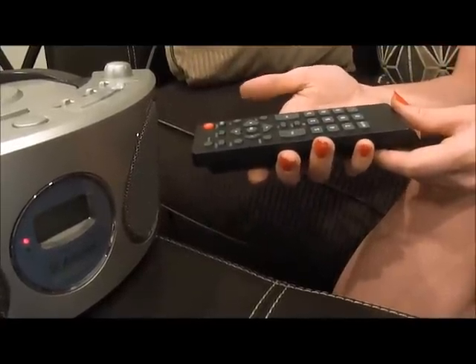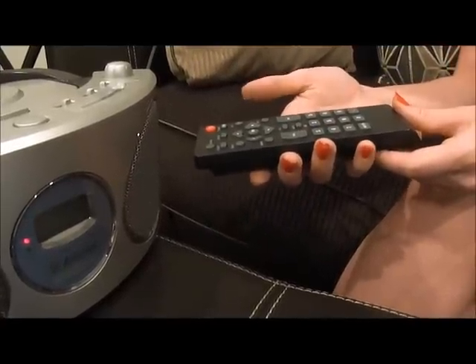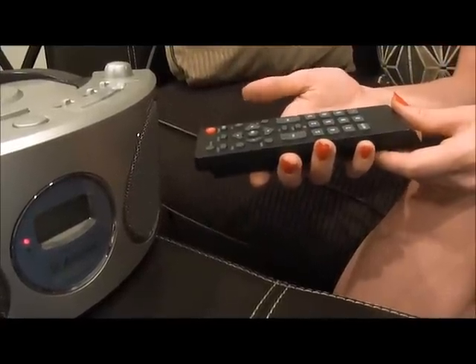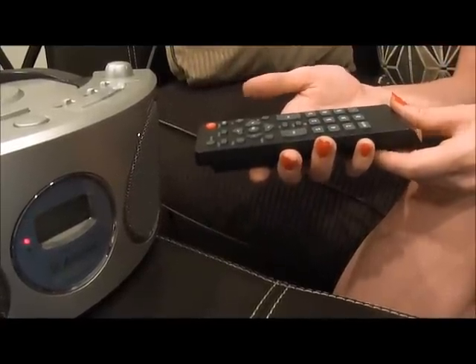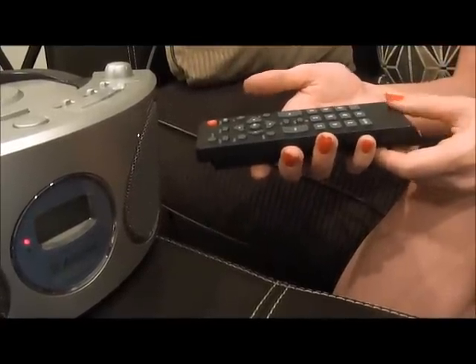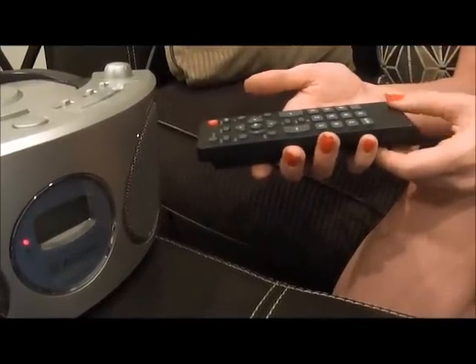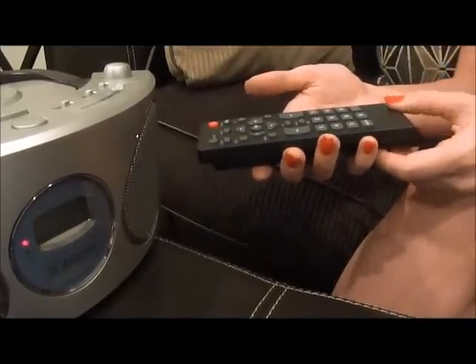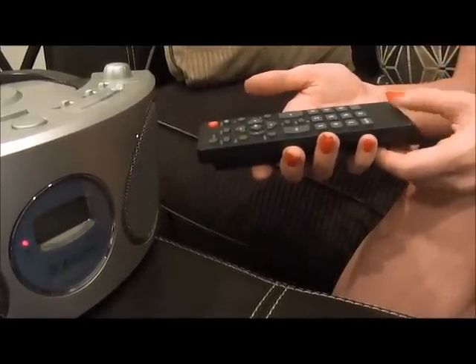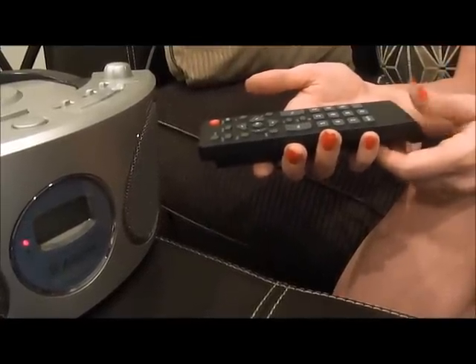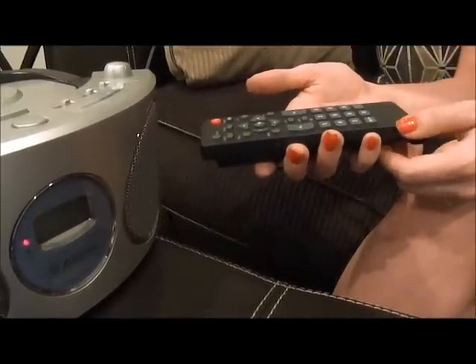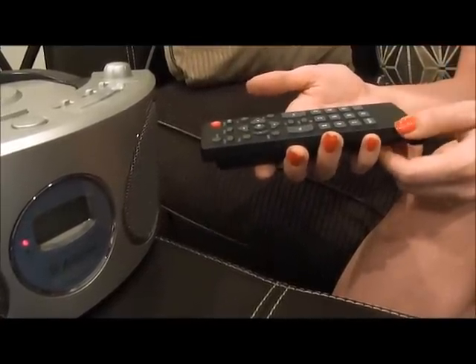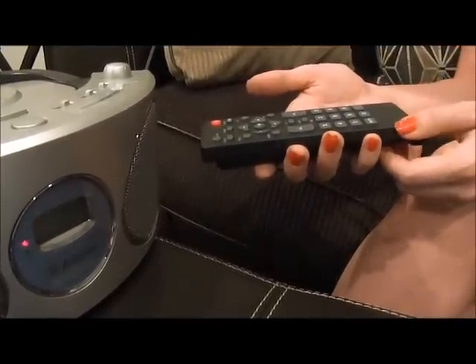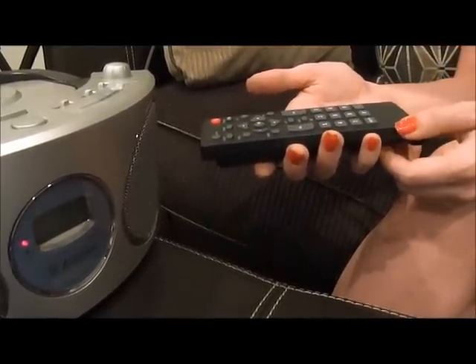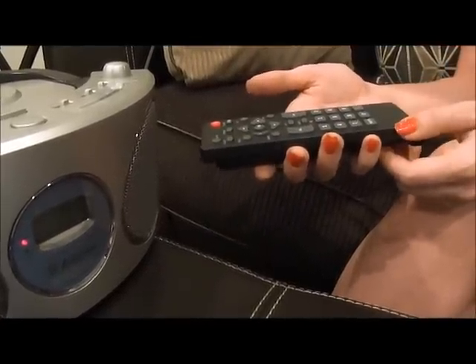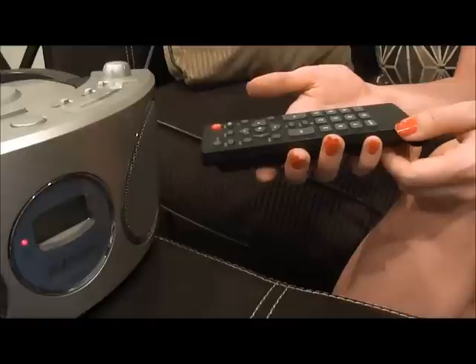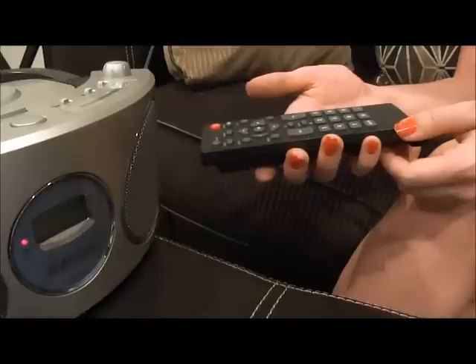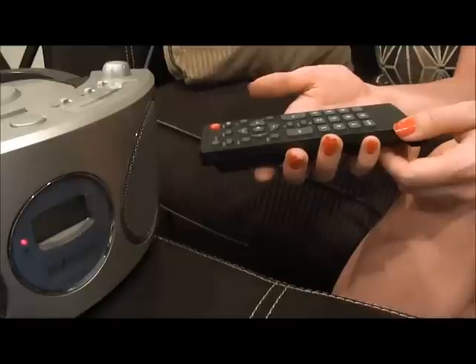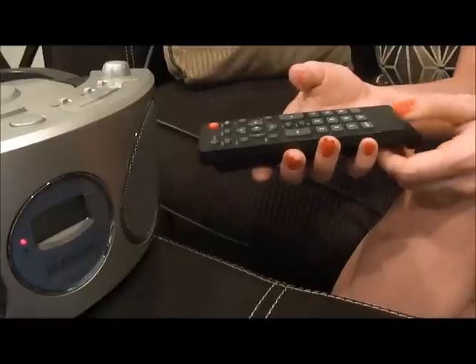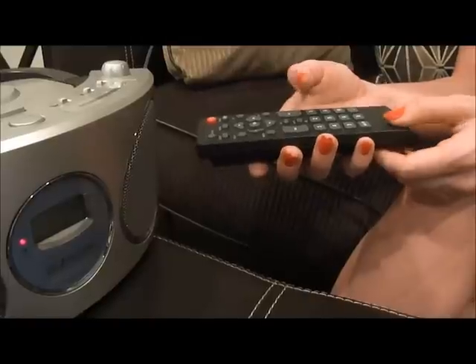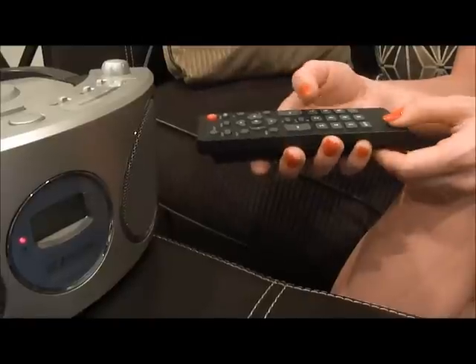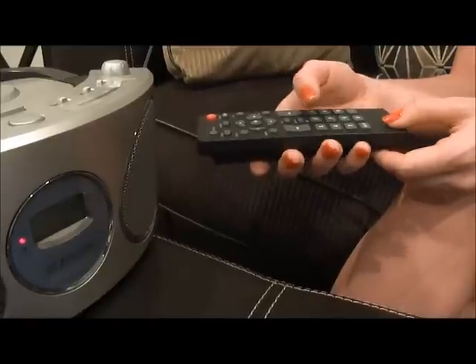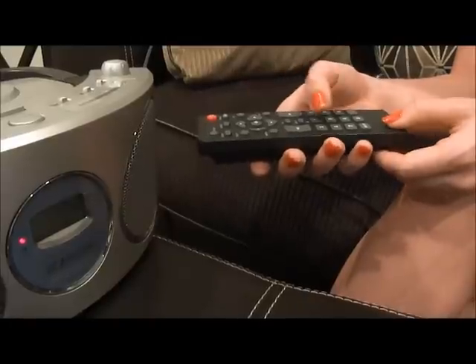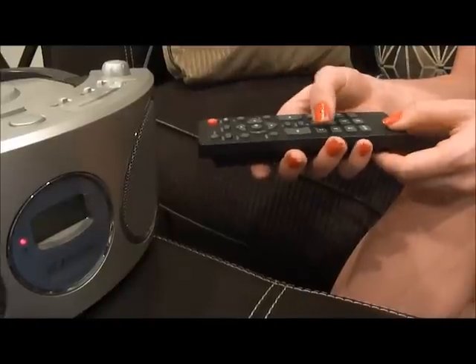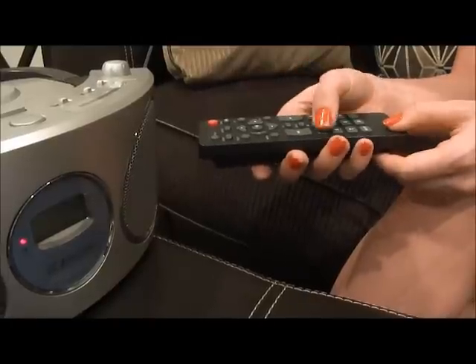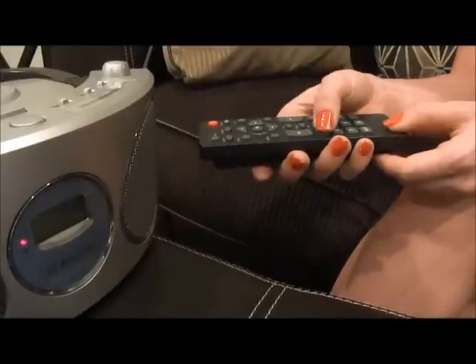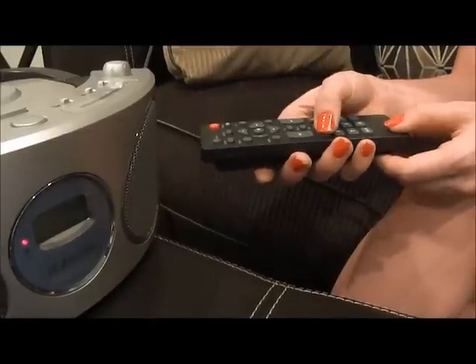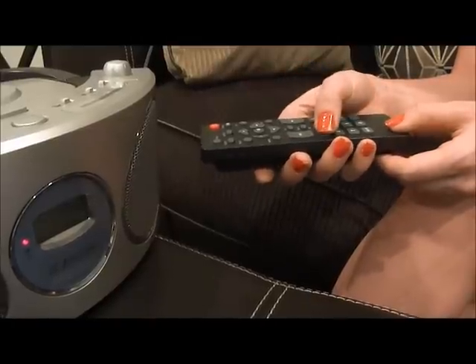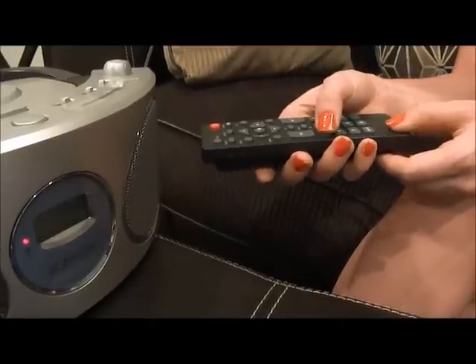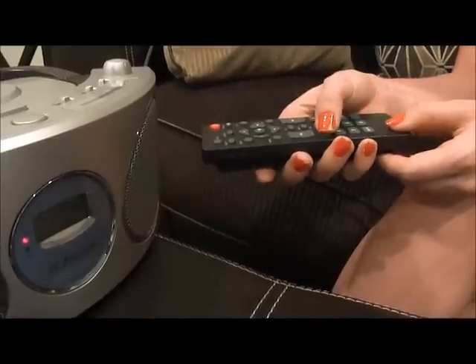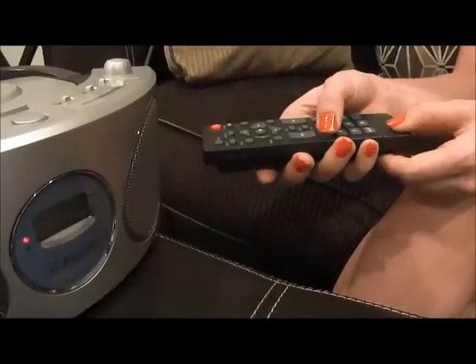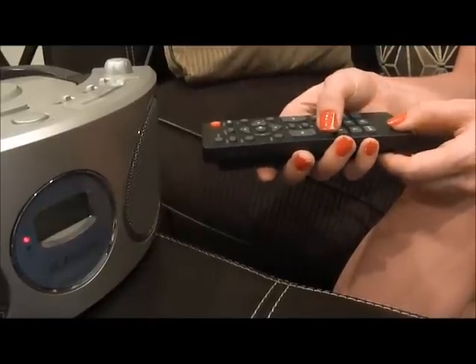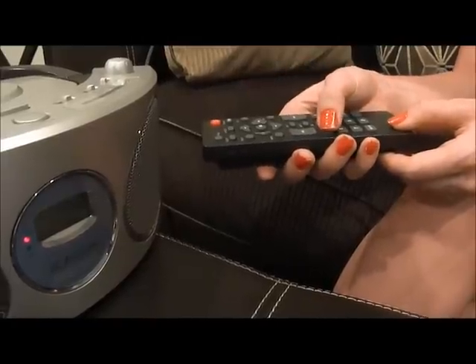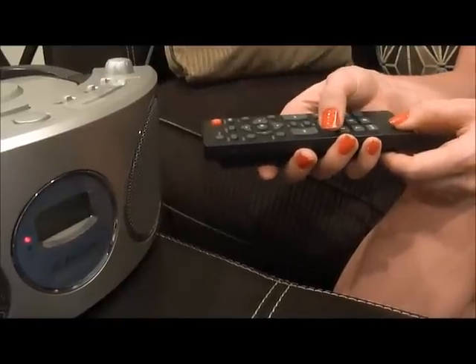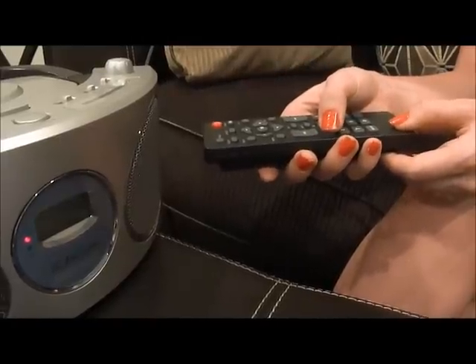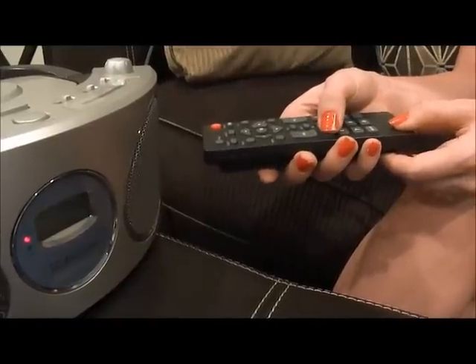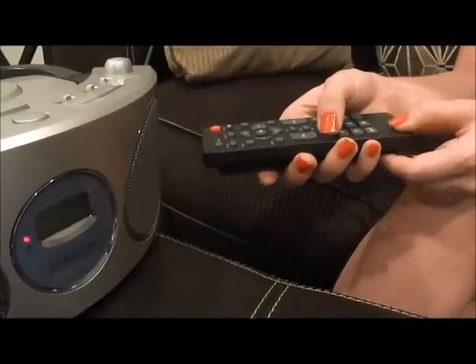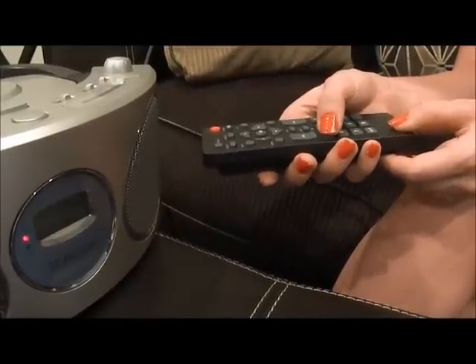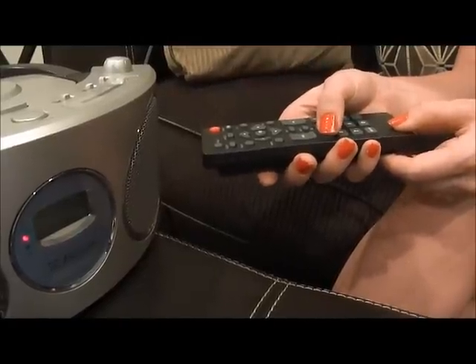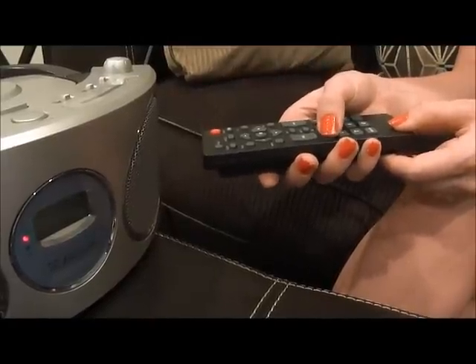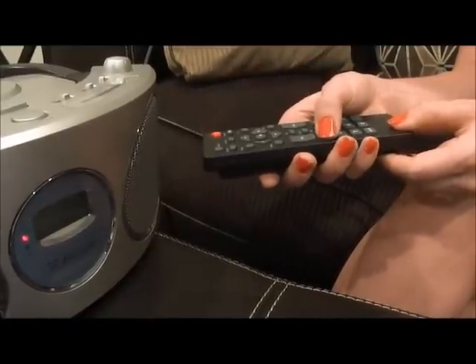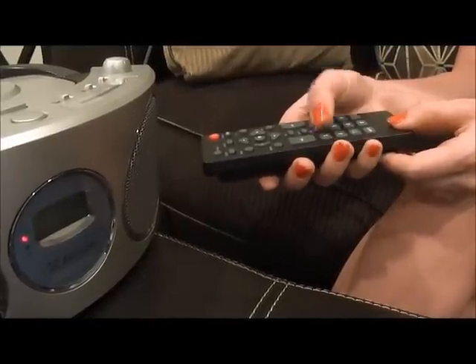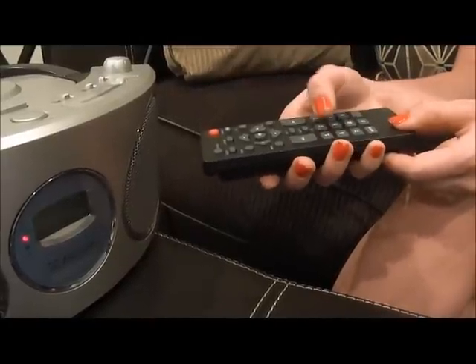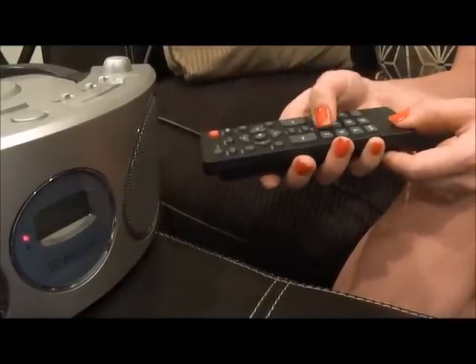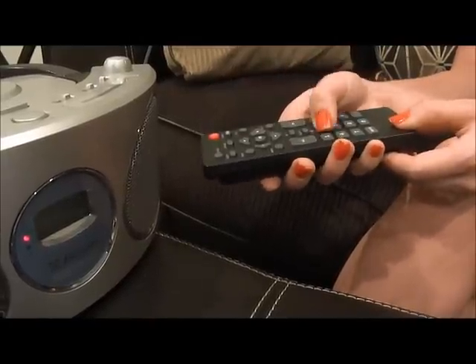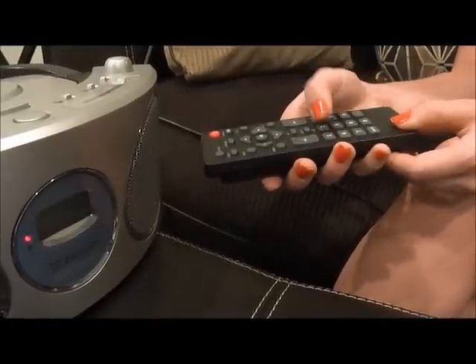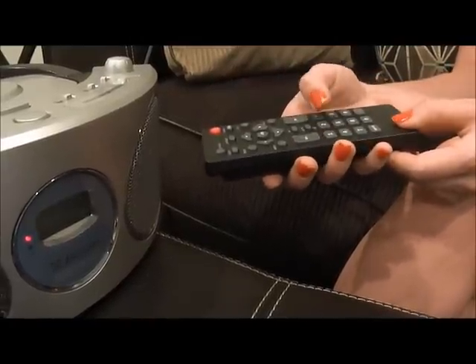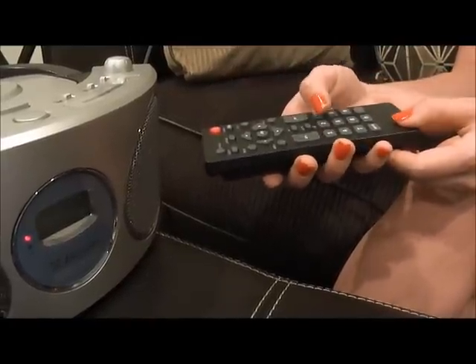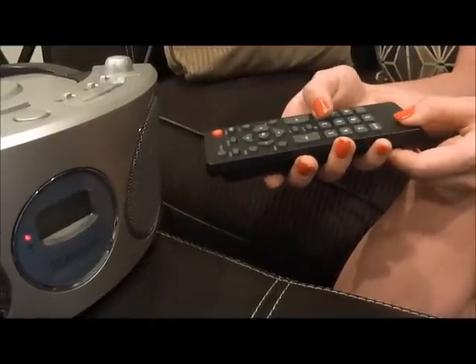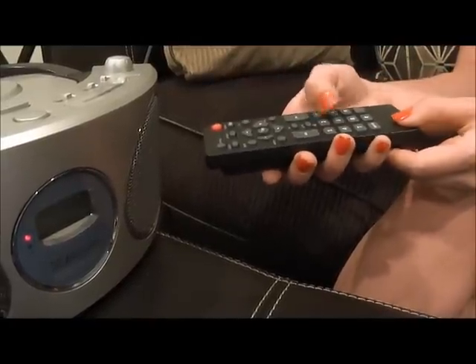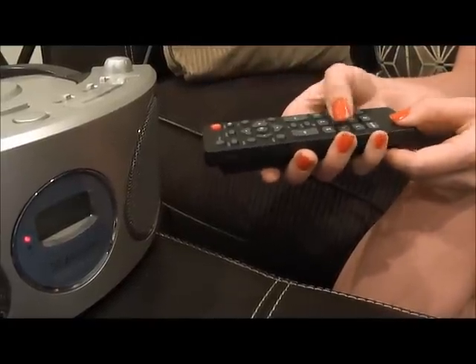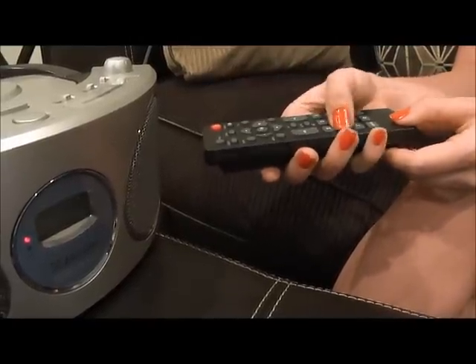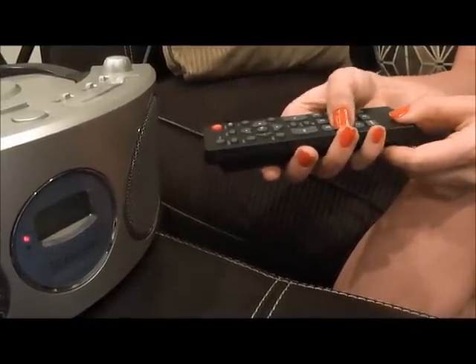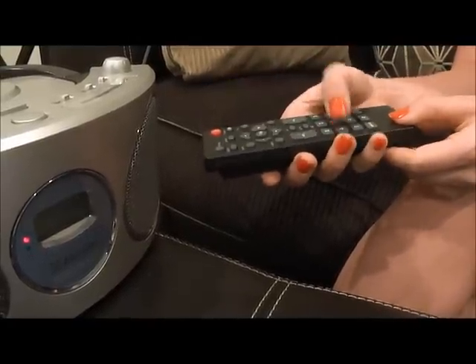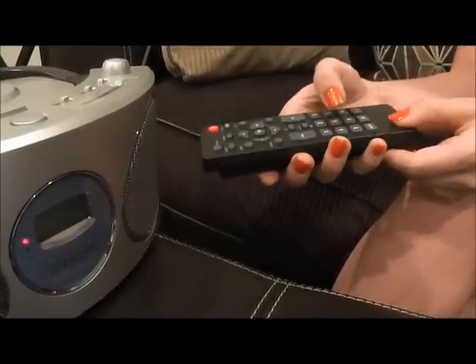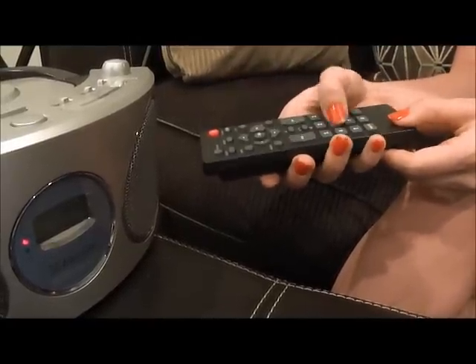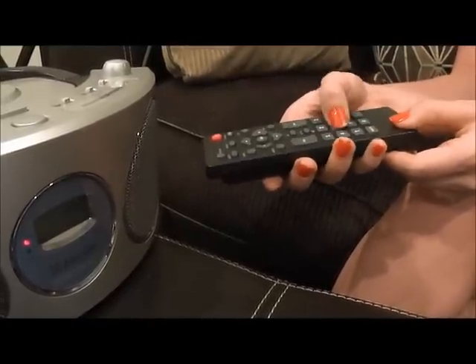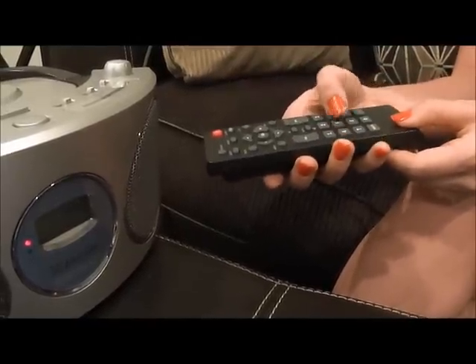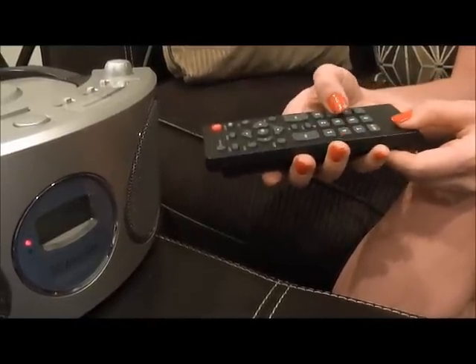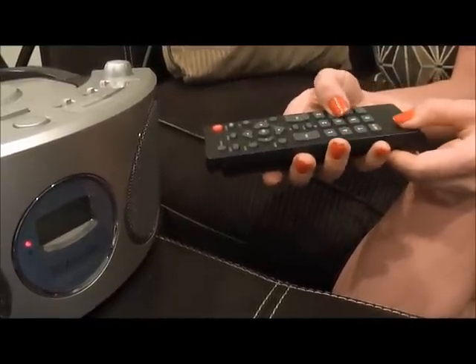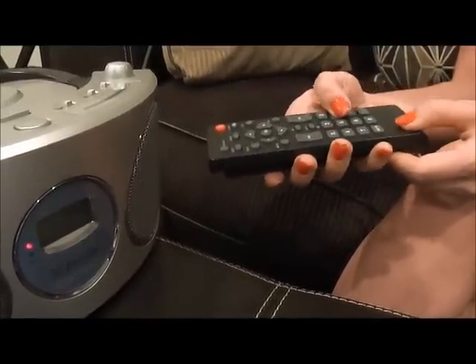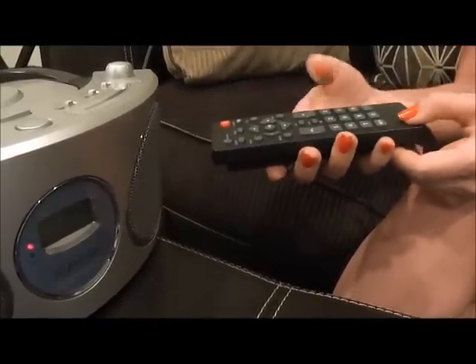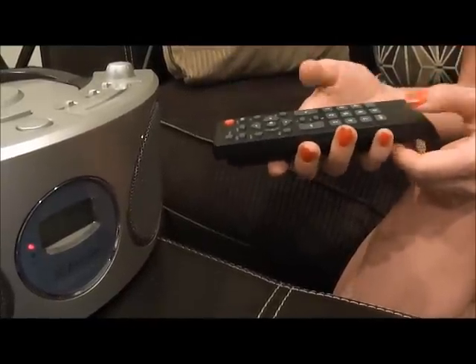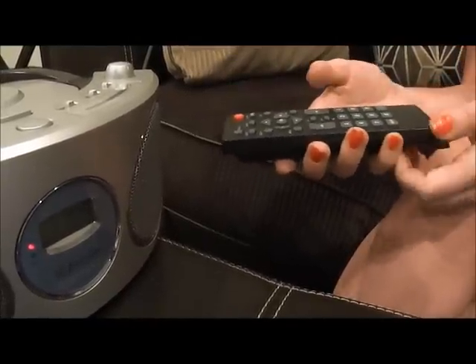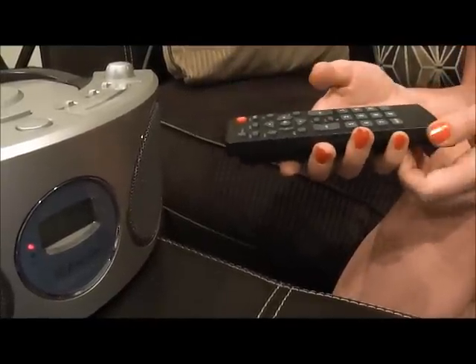That means that the buttons are functioning properly. And again, as with the camera test, I recommend that you go through and press every button to make sure that the entire remote is functioning properly.